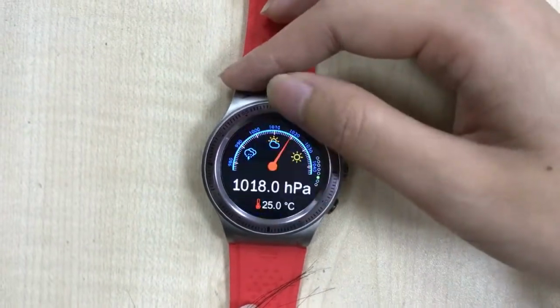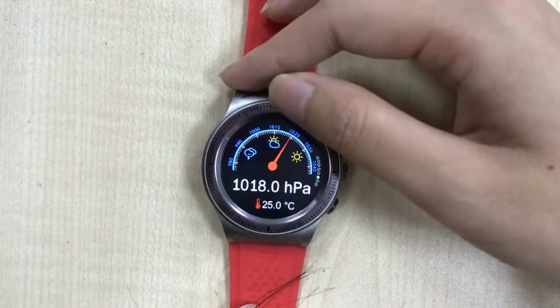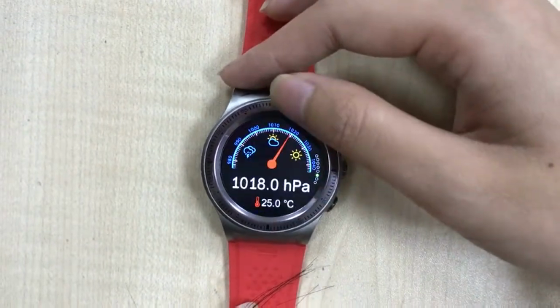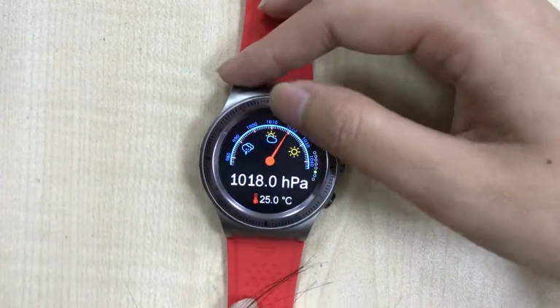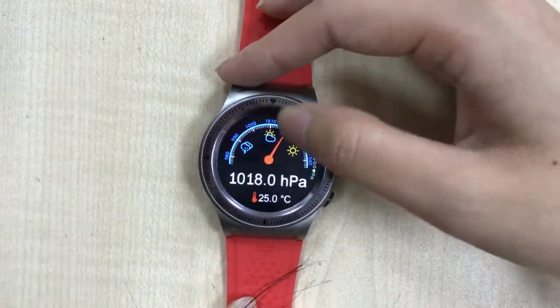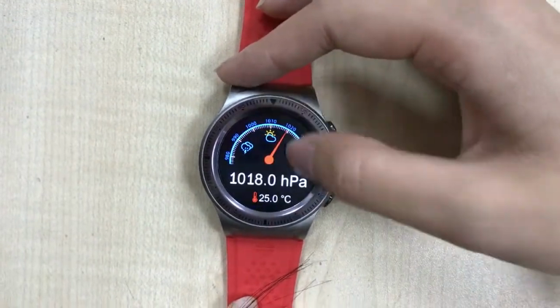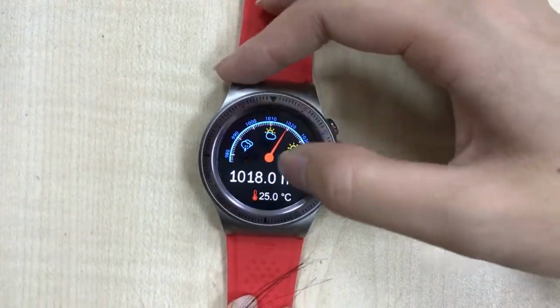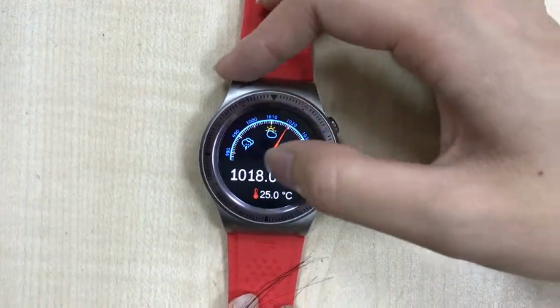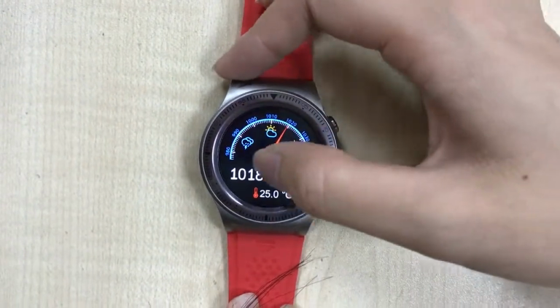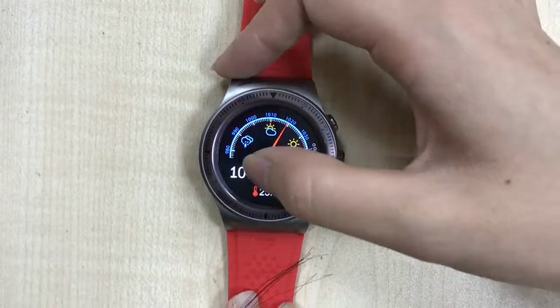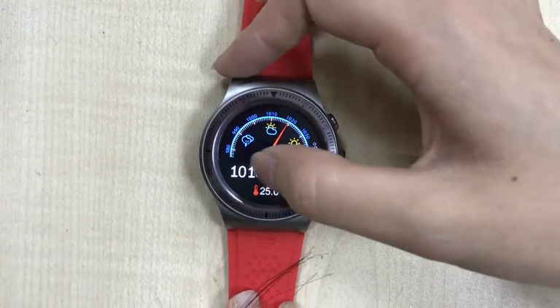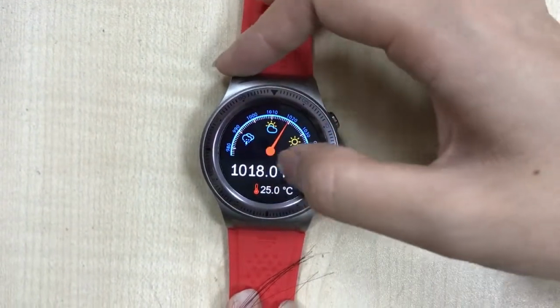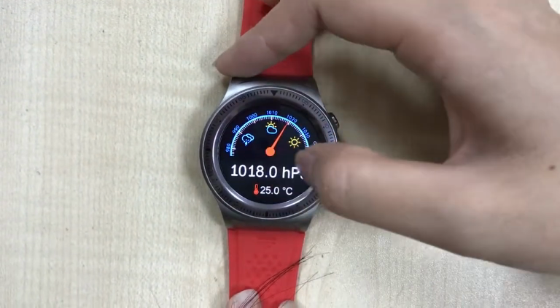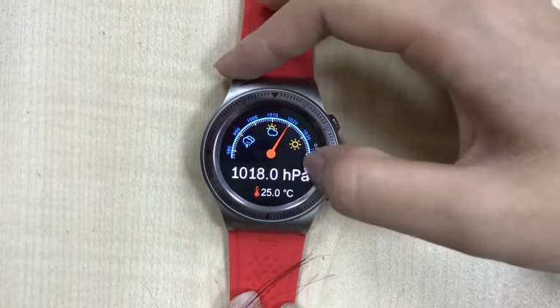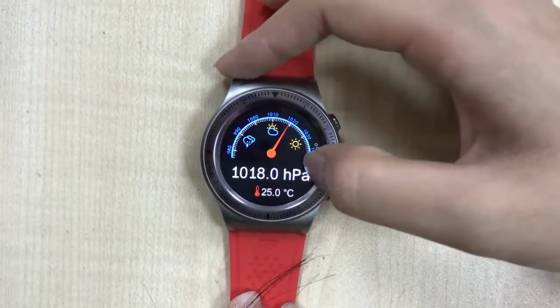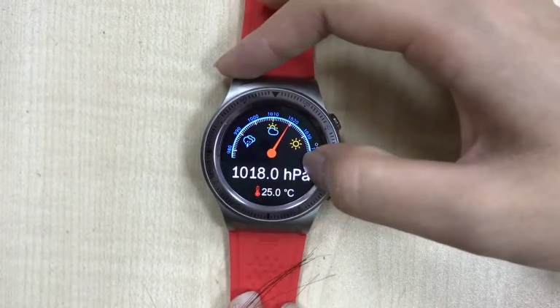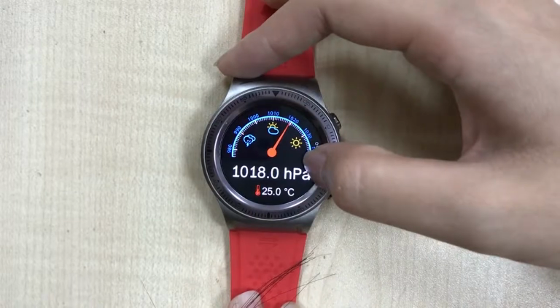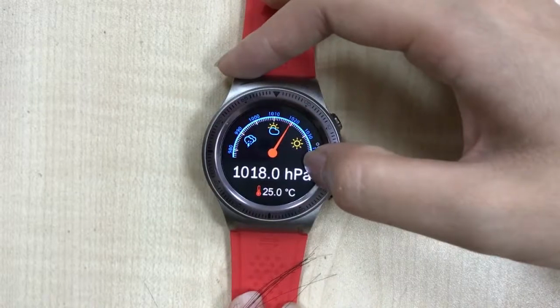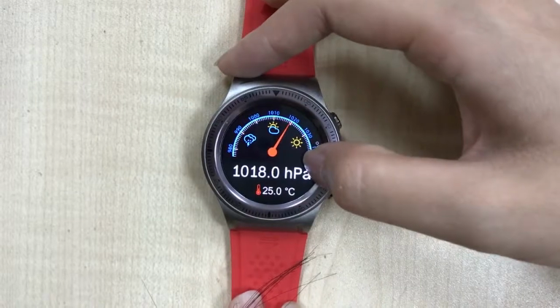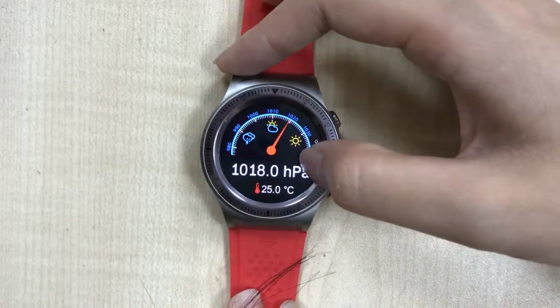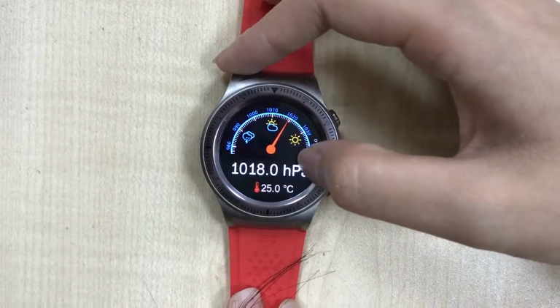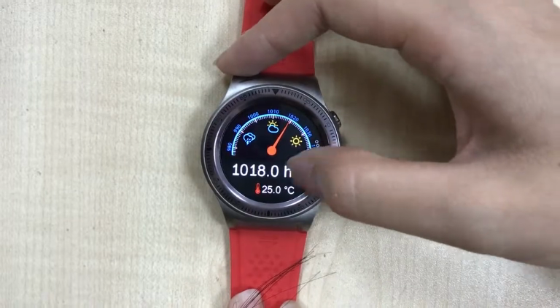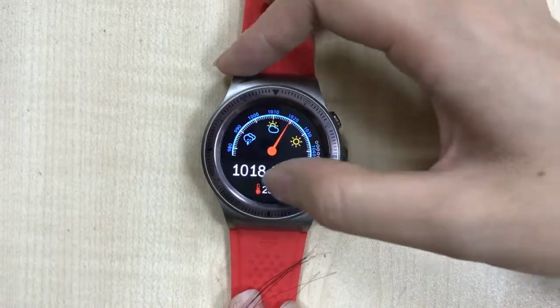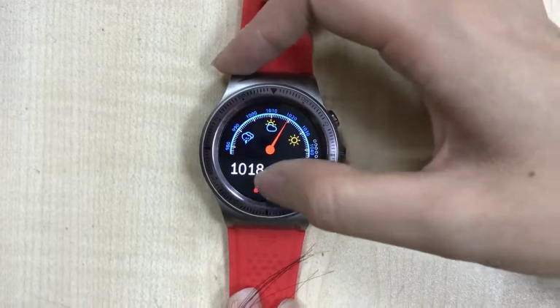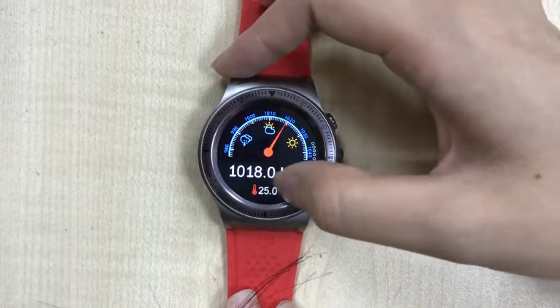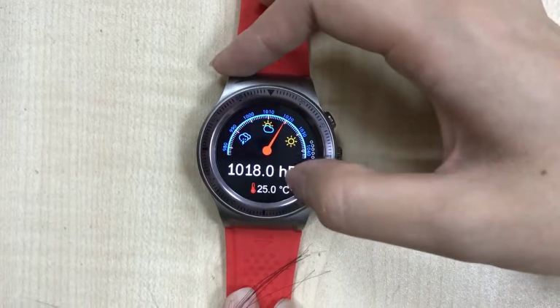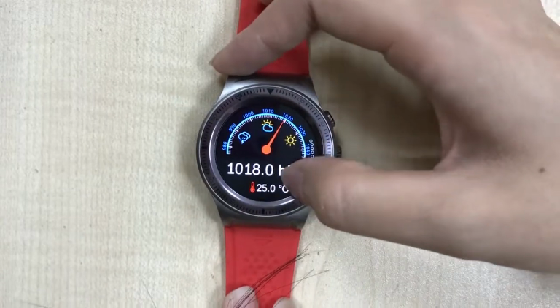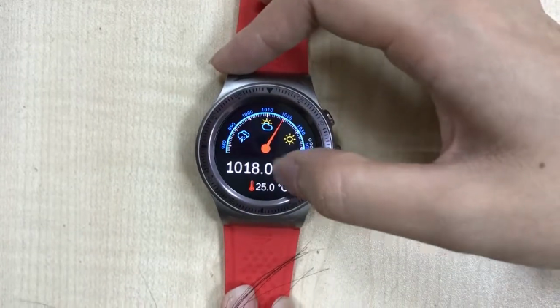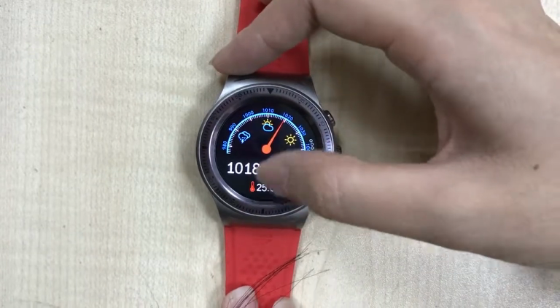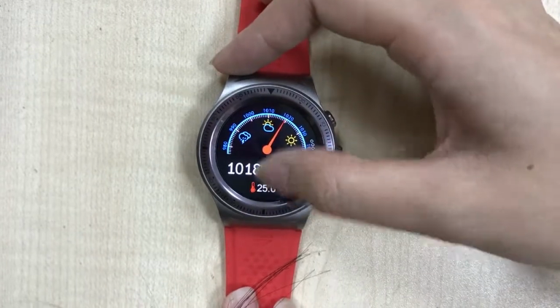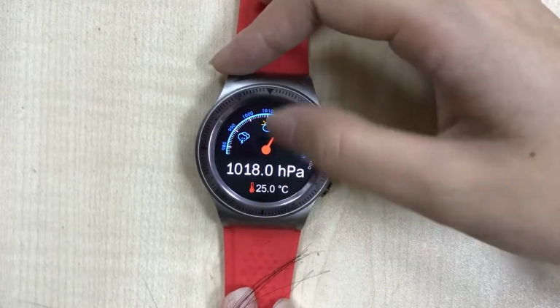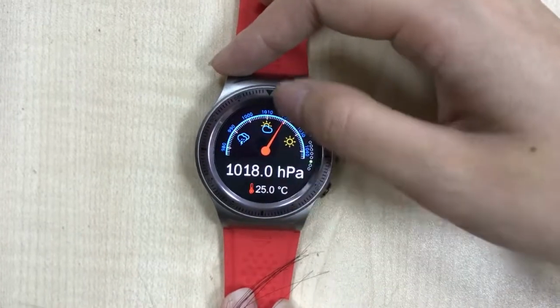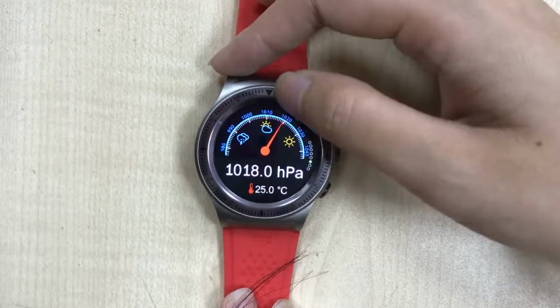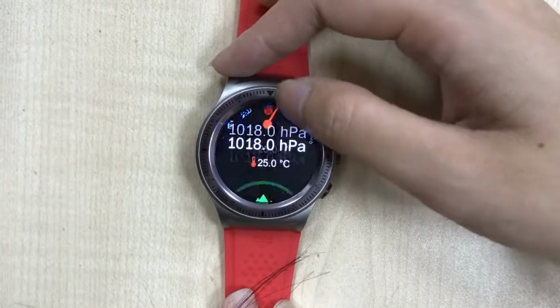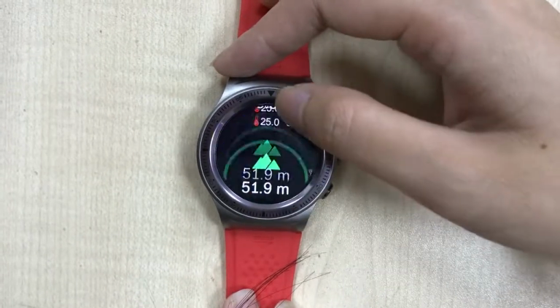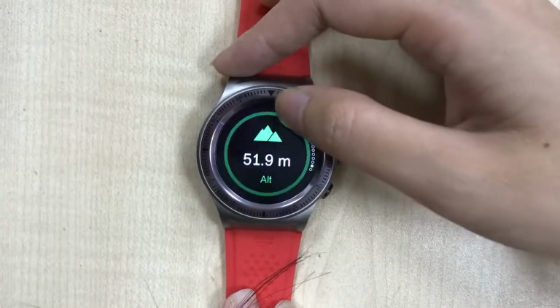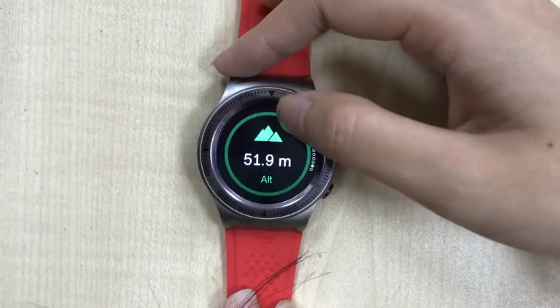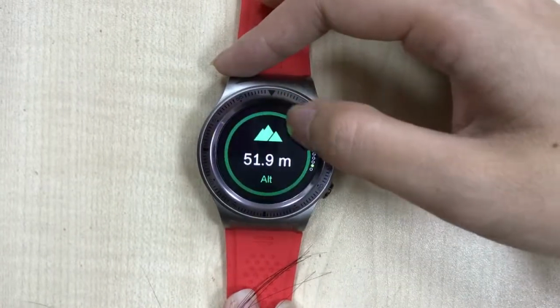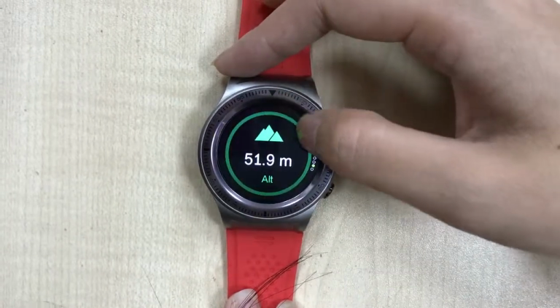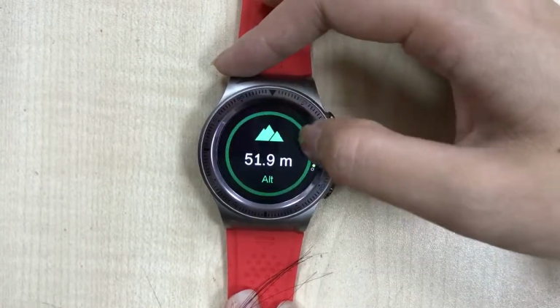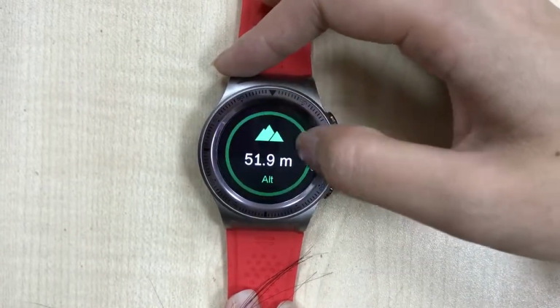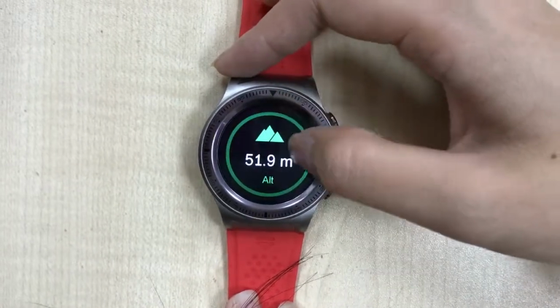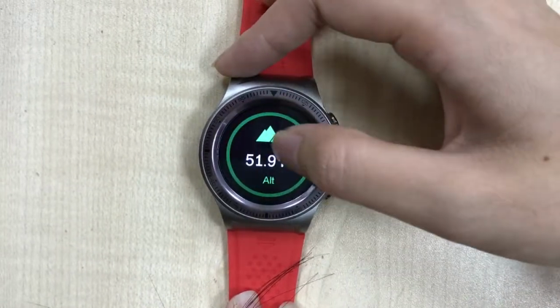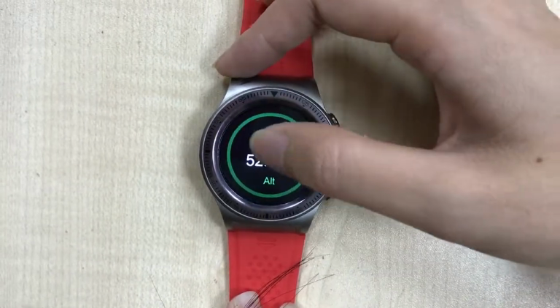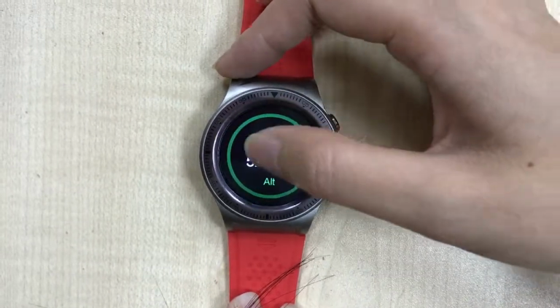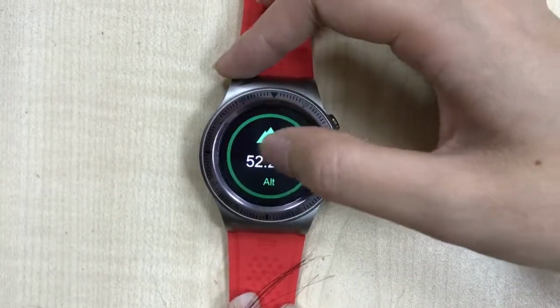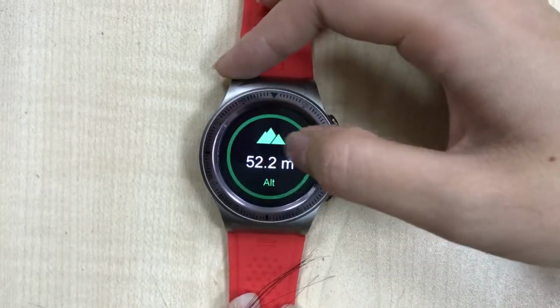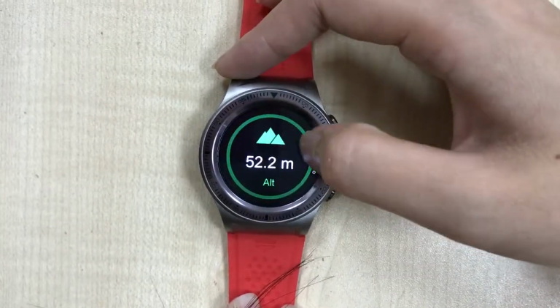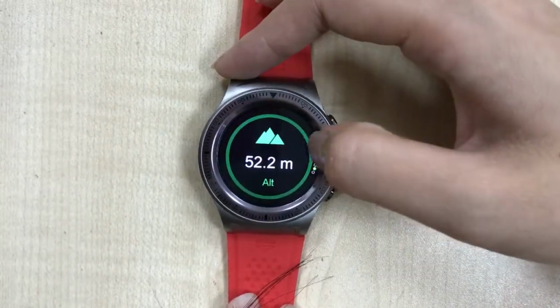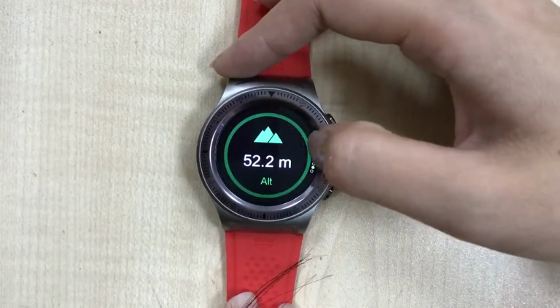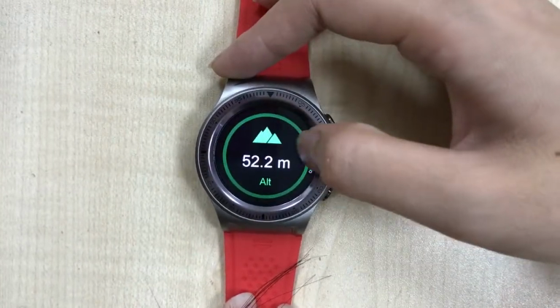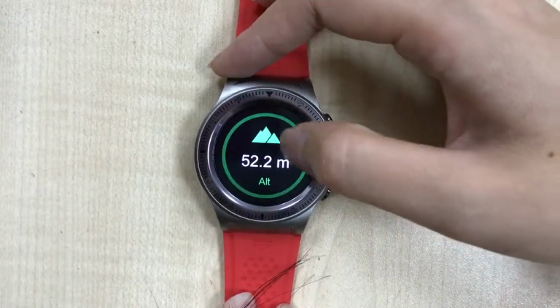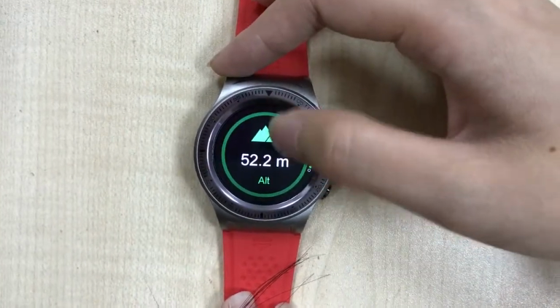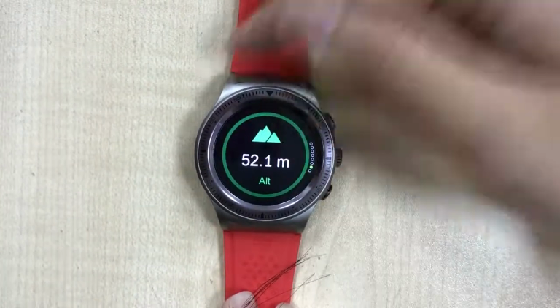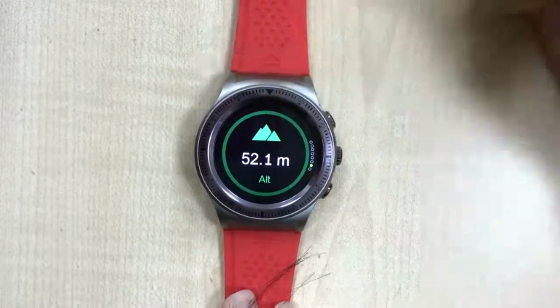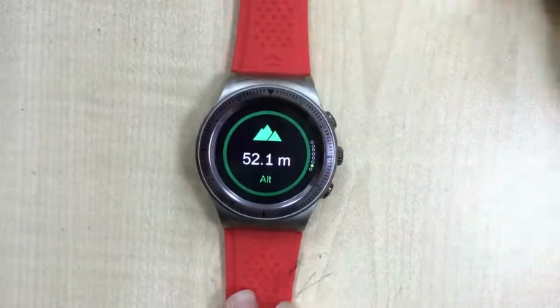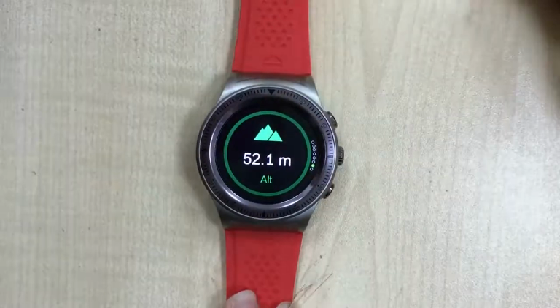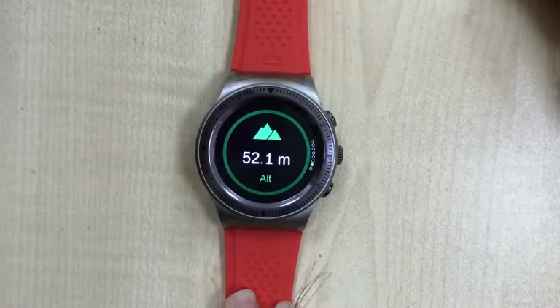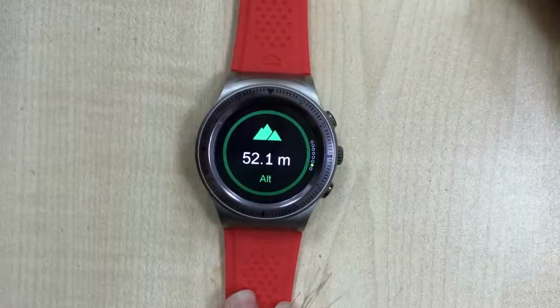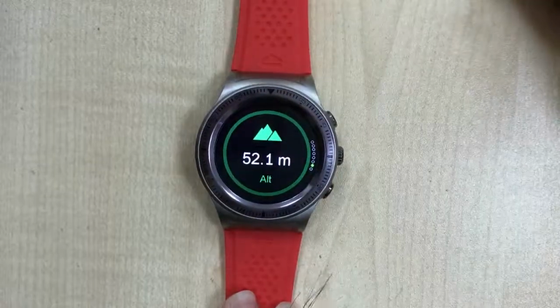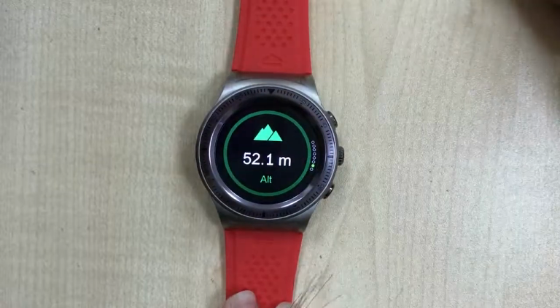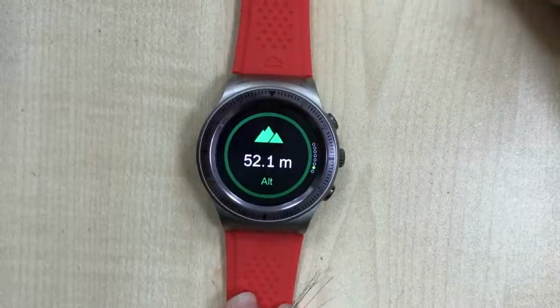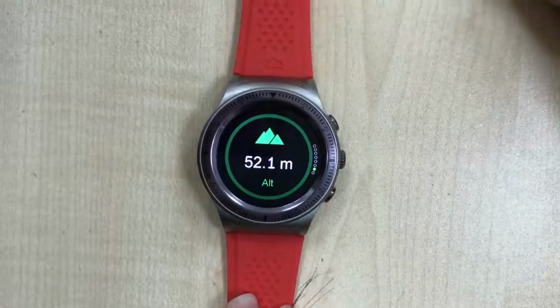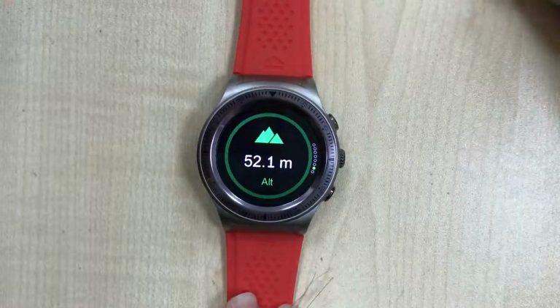You can now check and confirm that the pressure, temperature, and altitude readings are all showing the correct values.